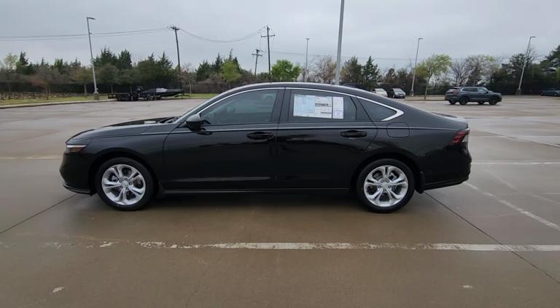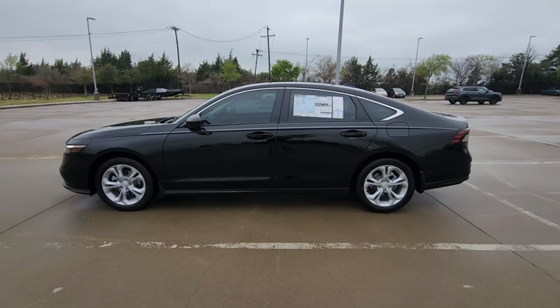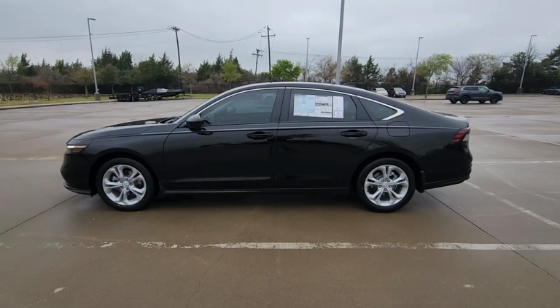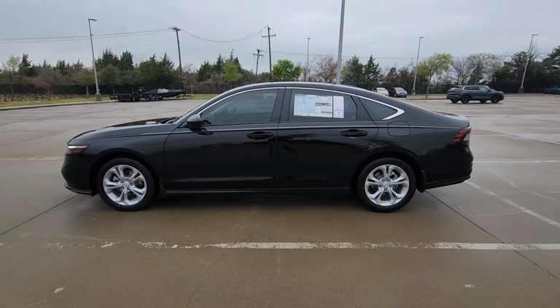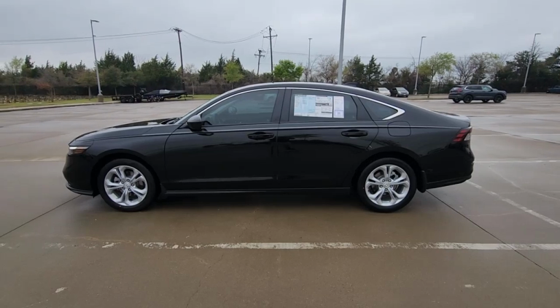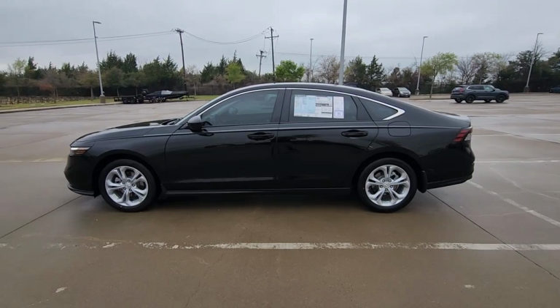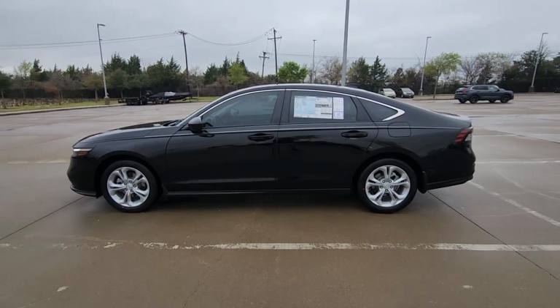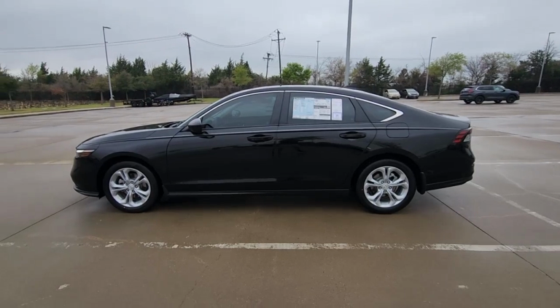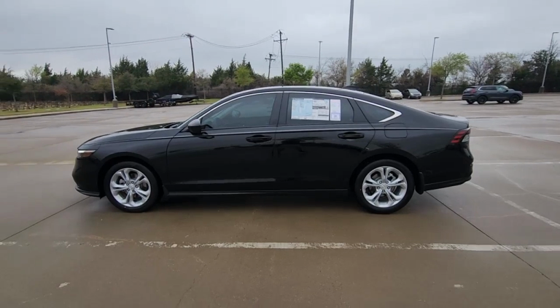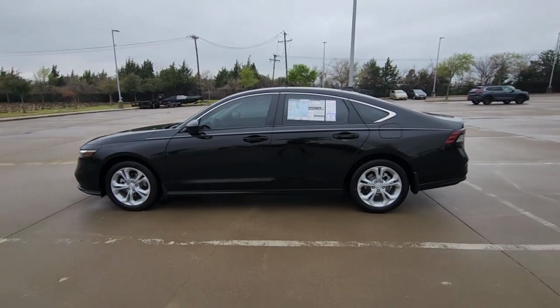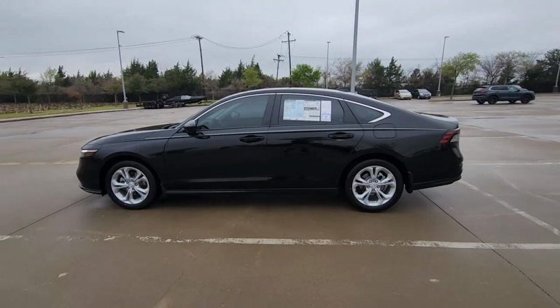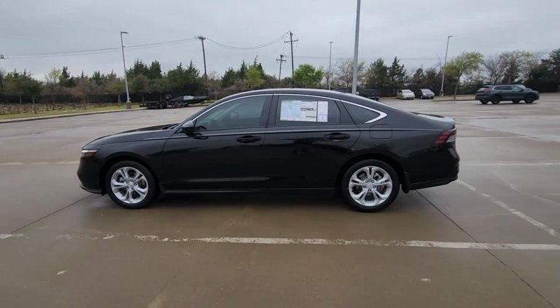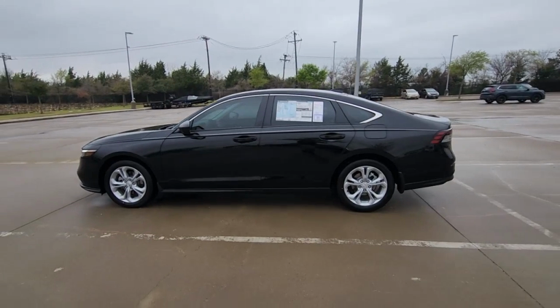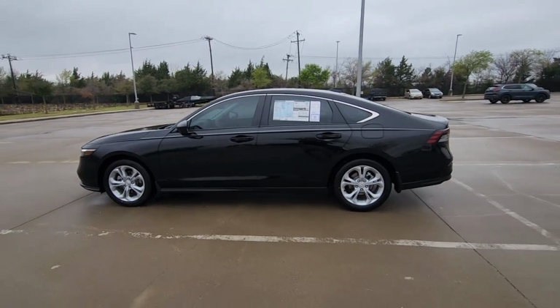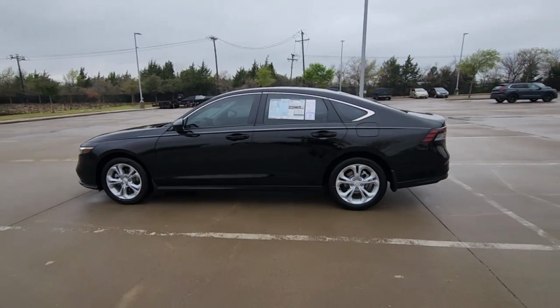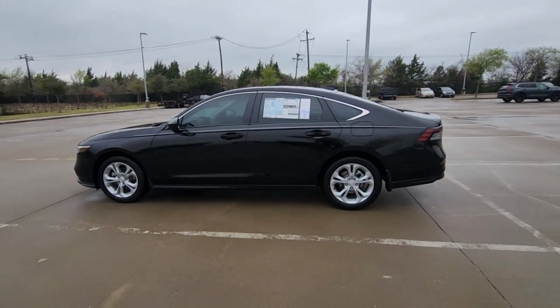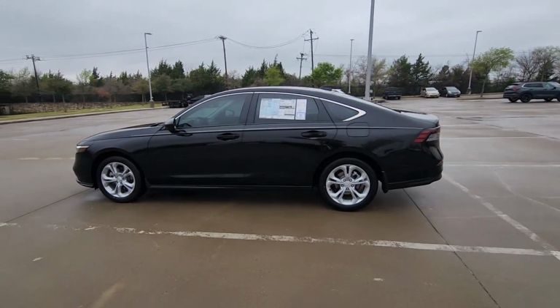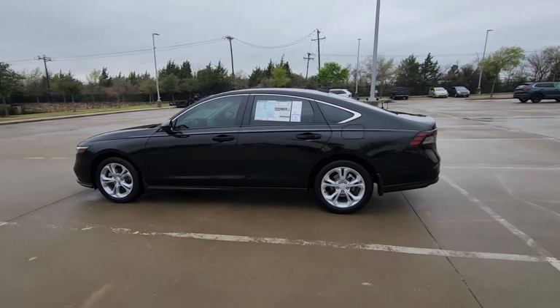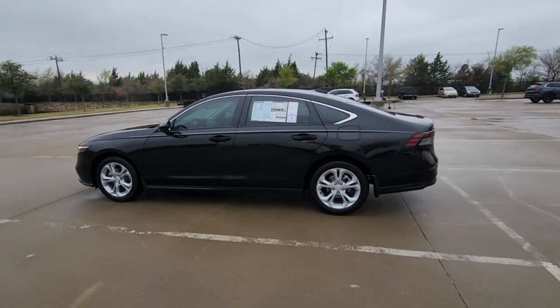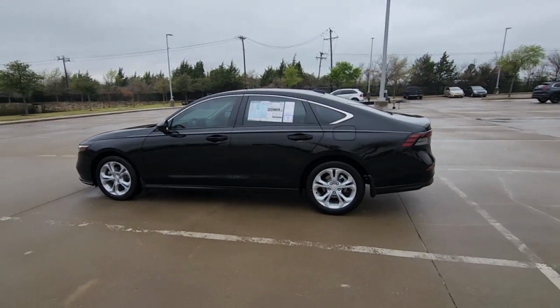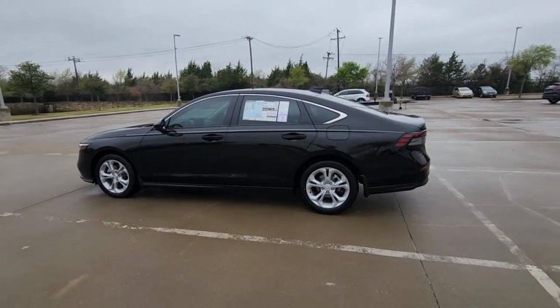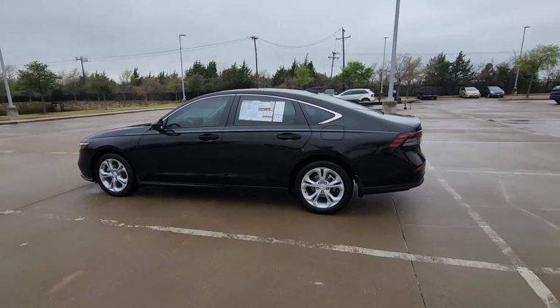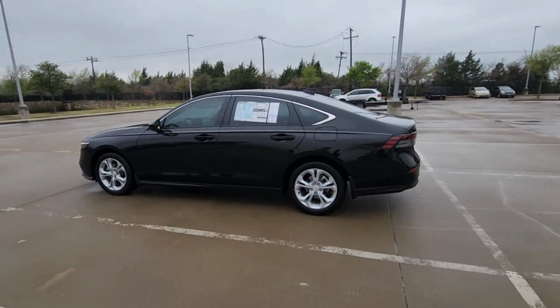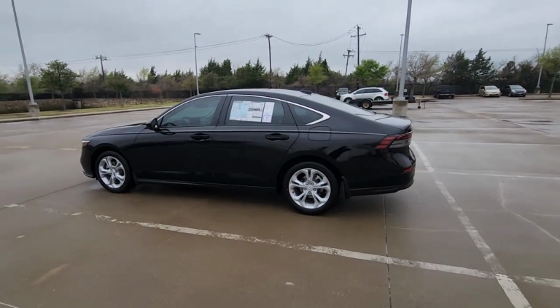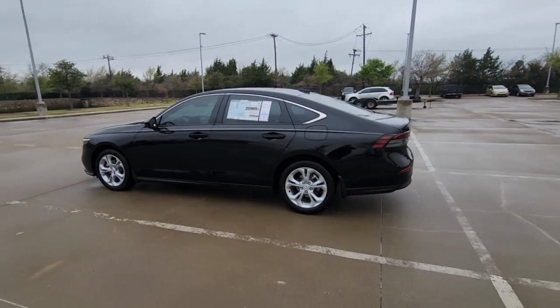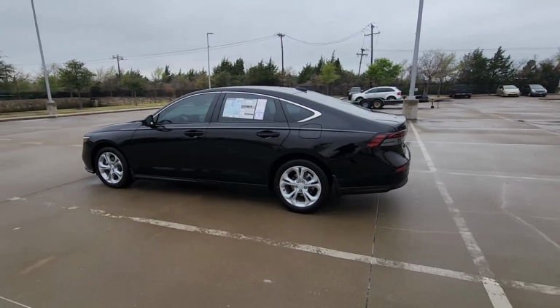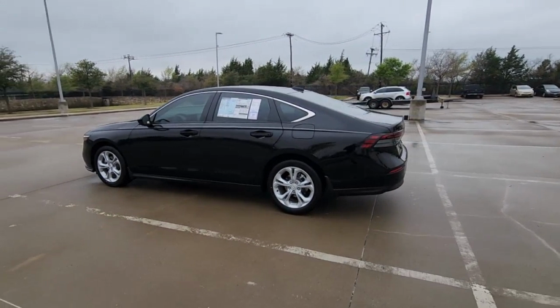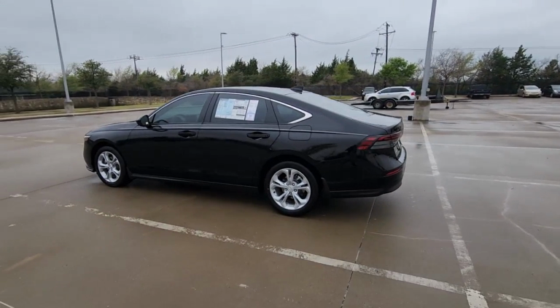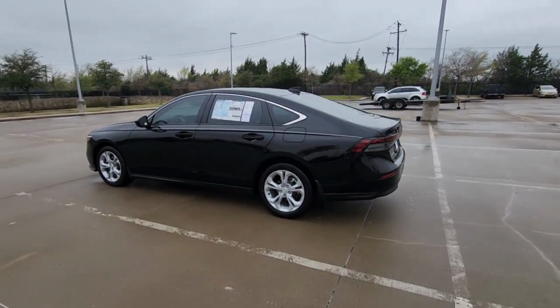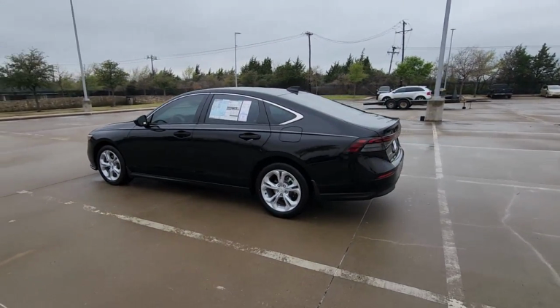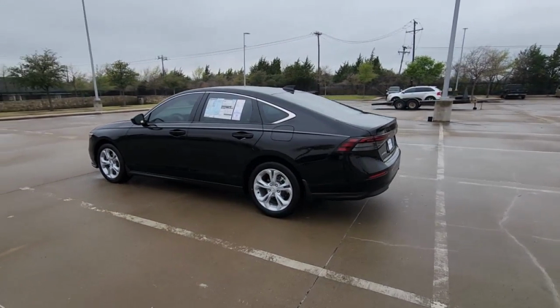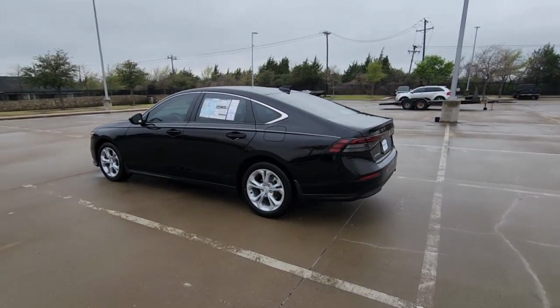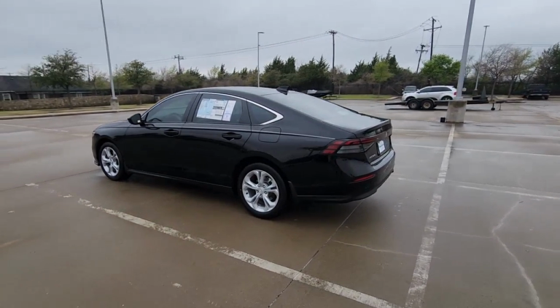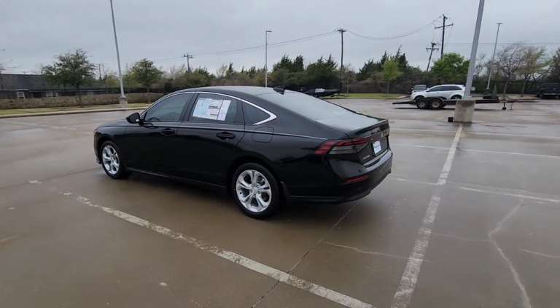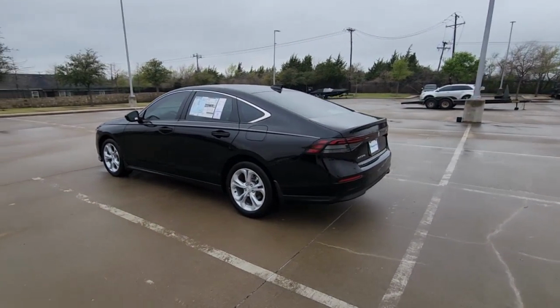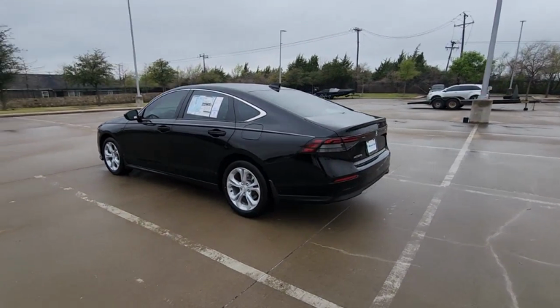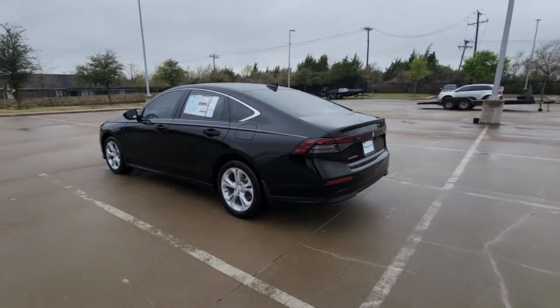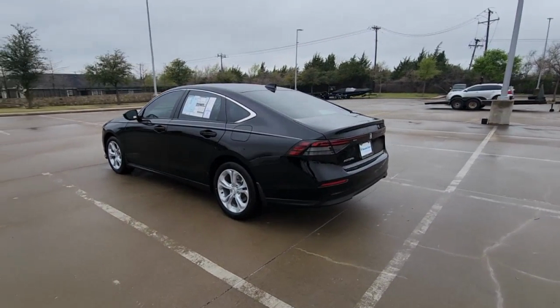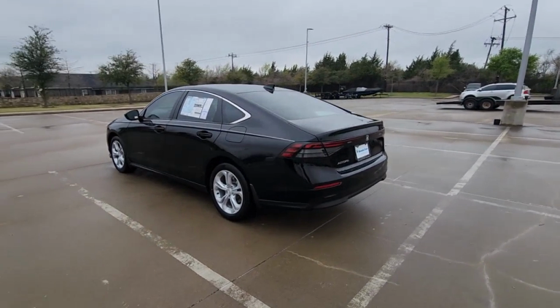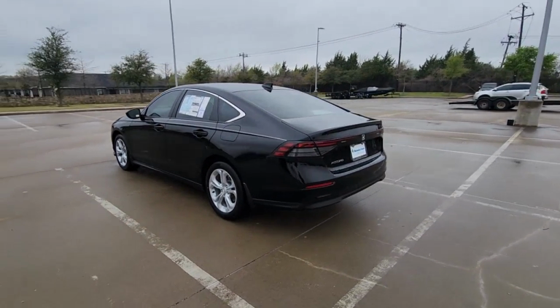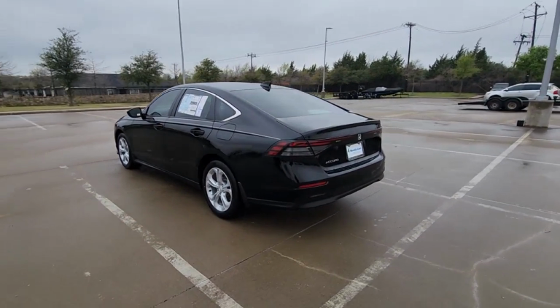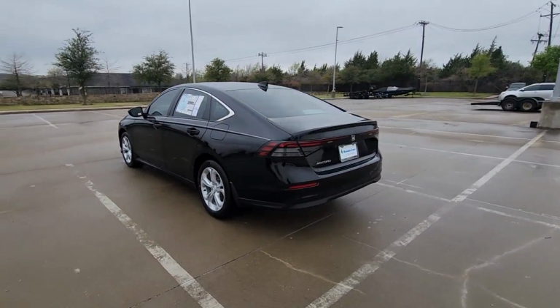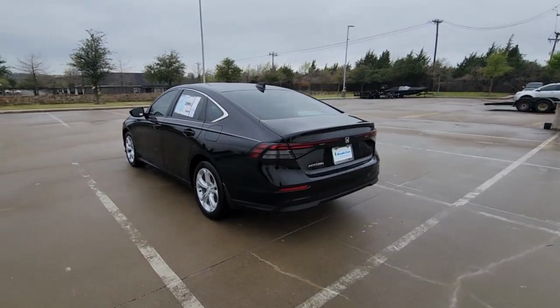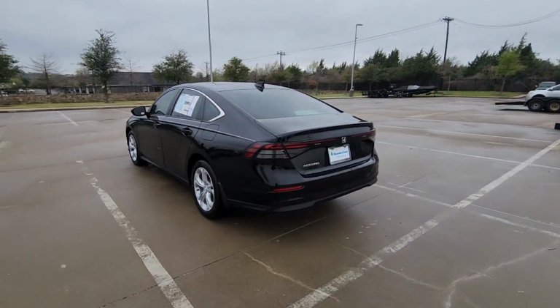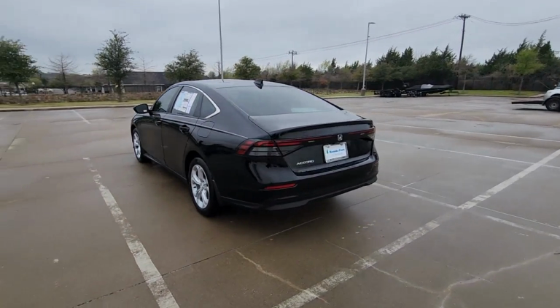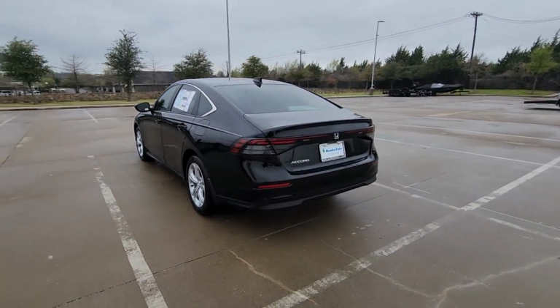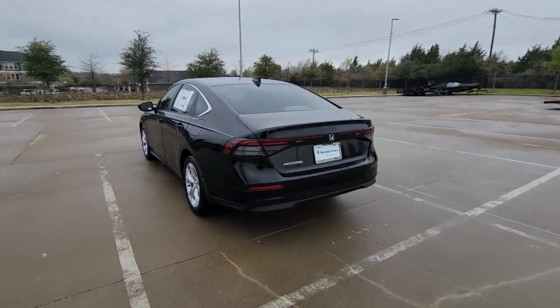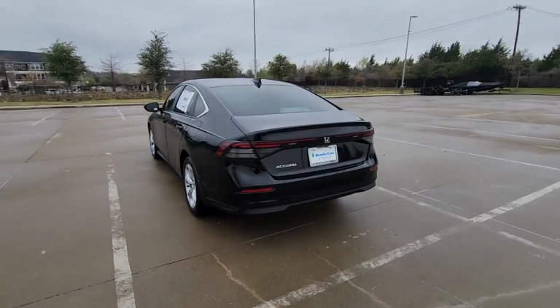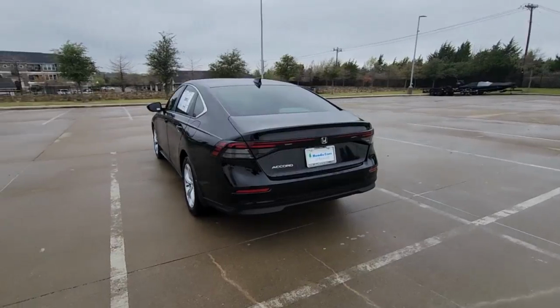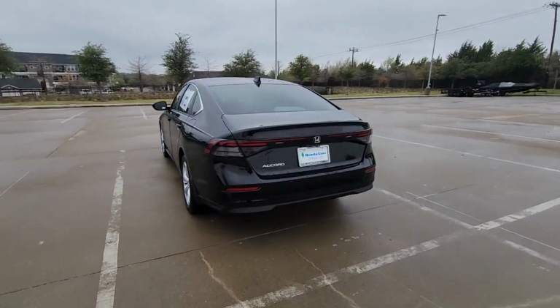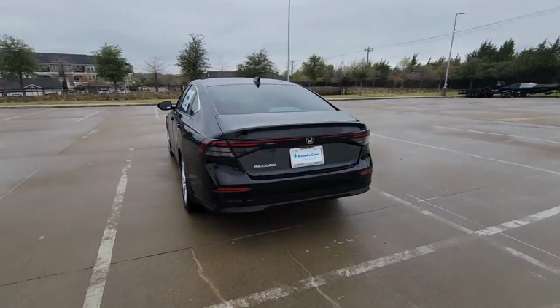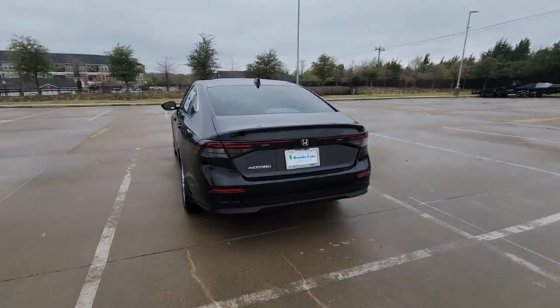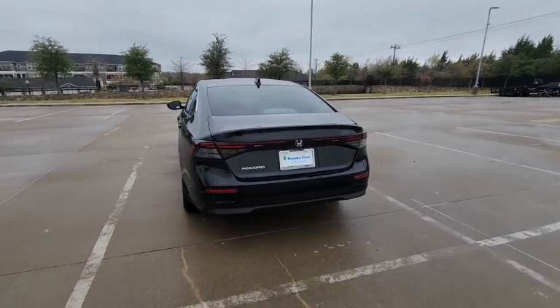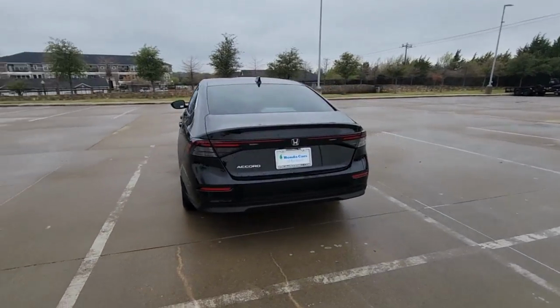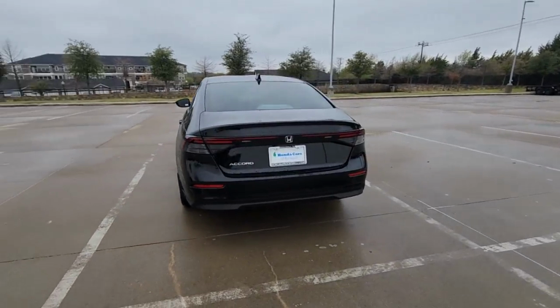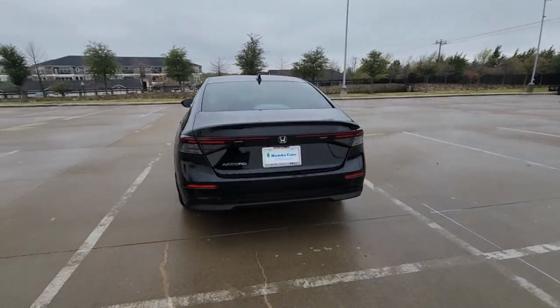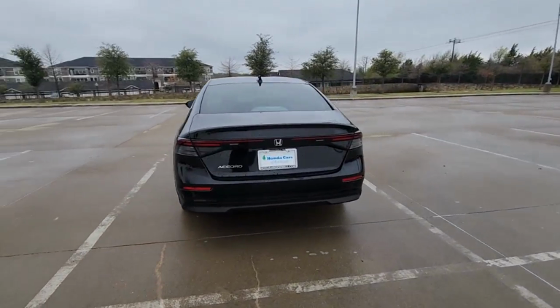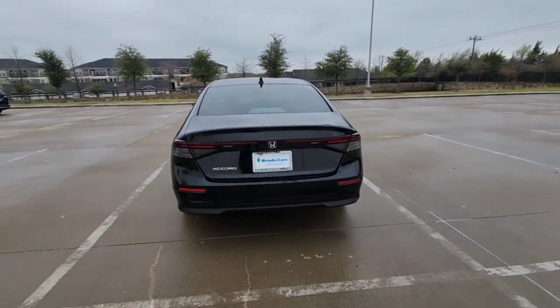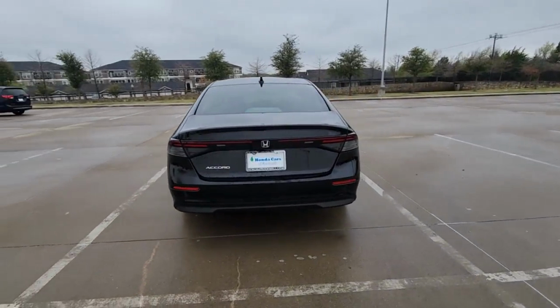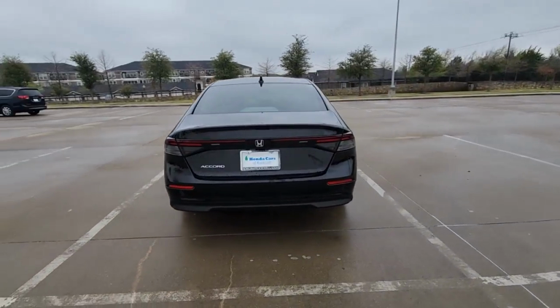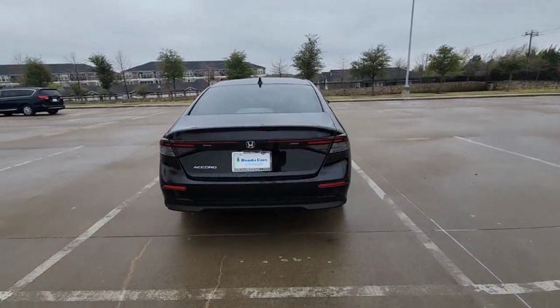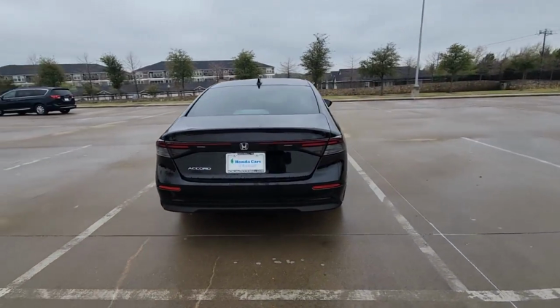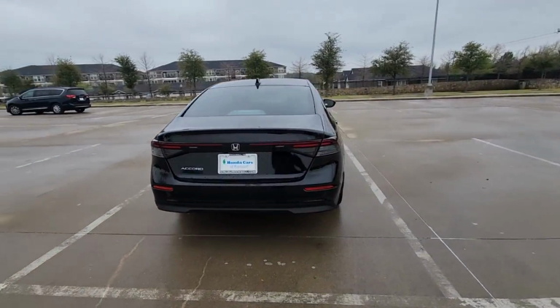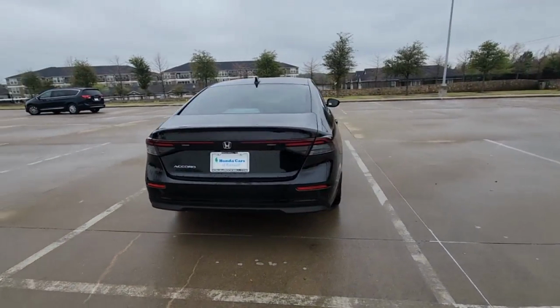Enjoy the view of this 2023 Honda Accord. Prepare to be amazed by the Accord.